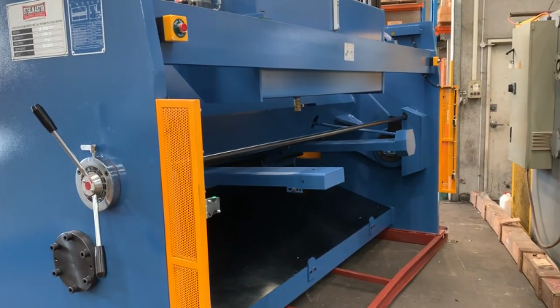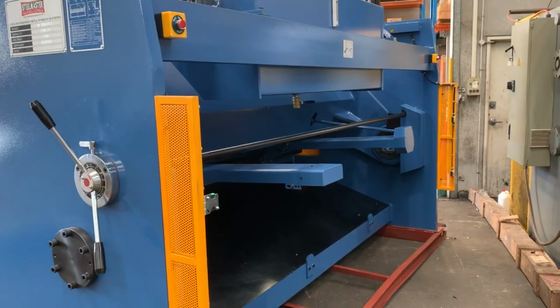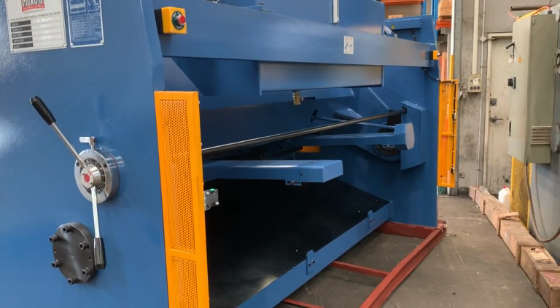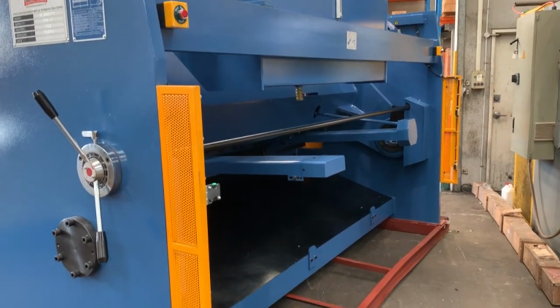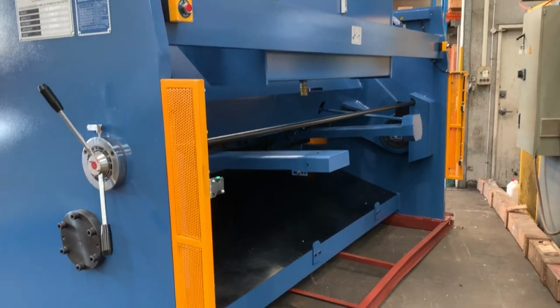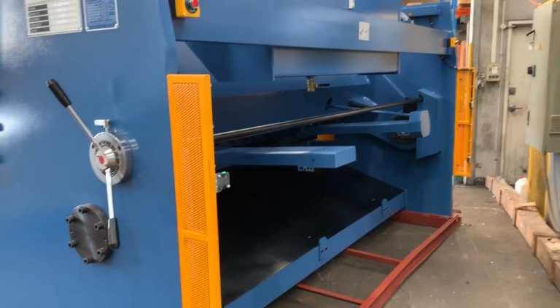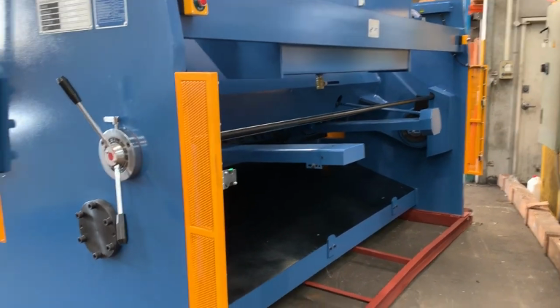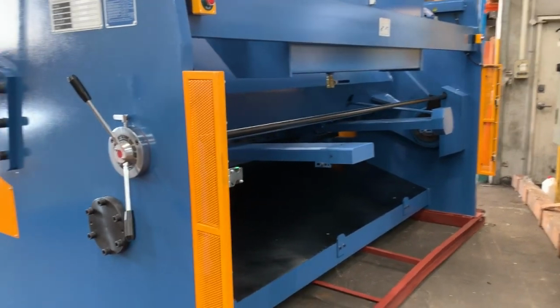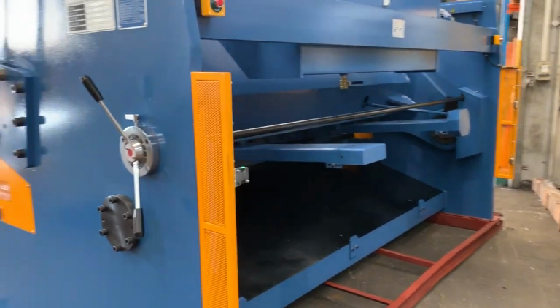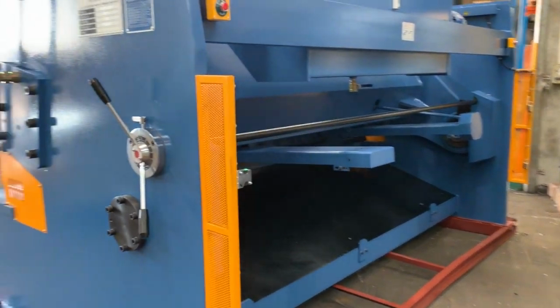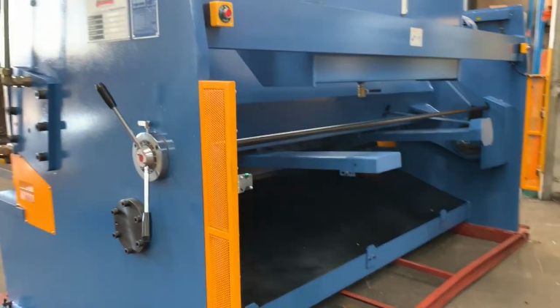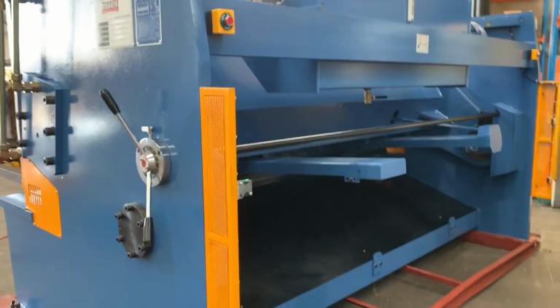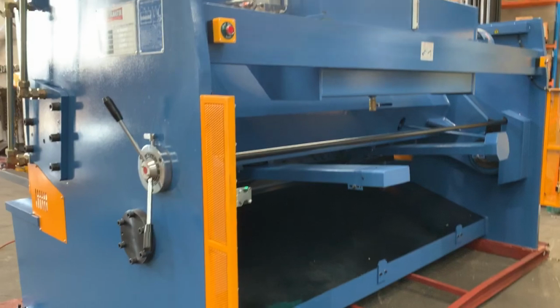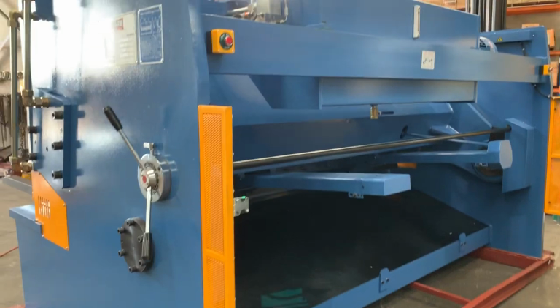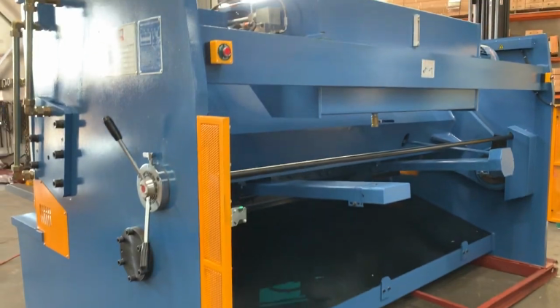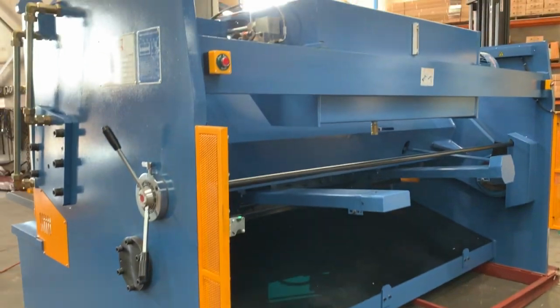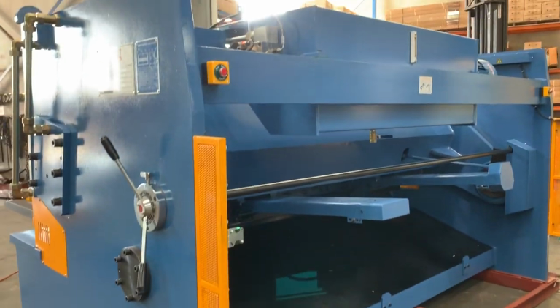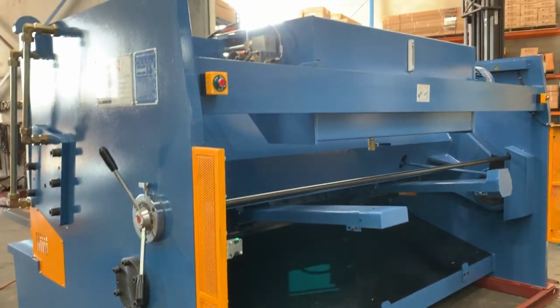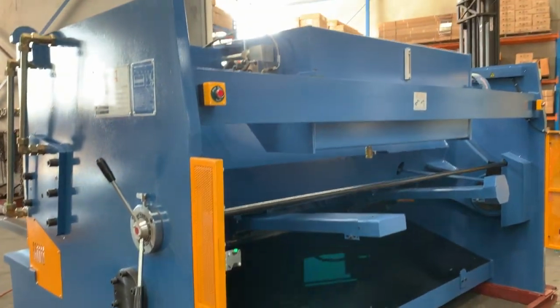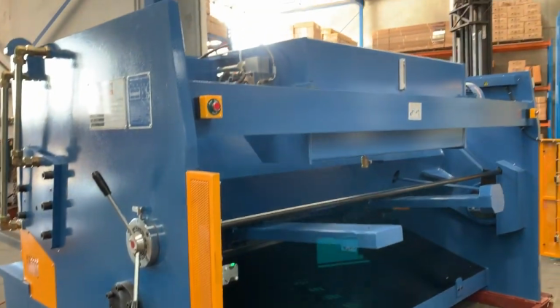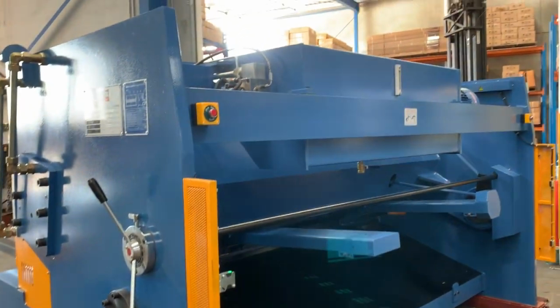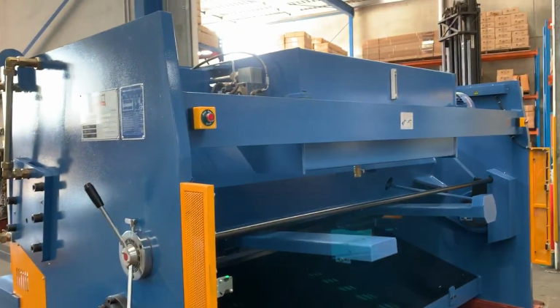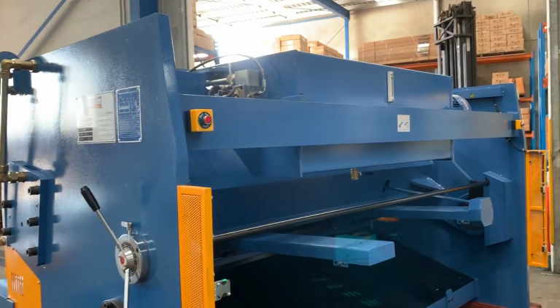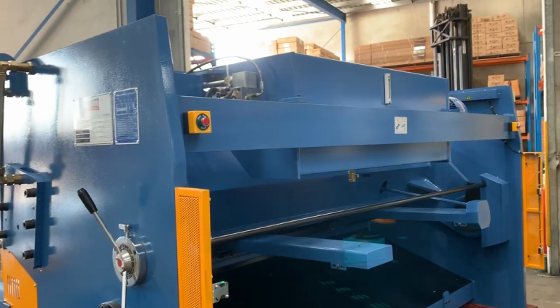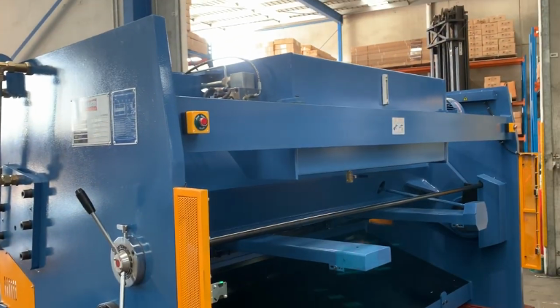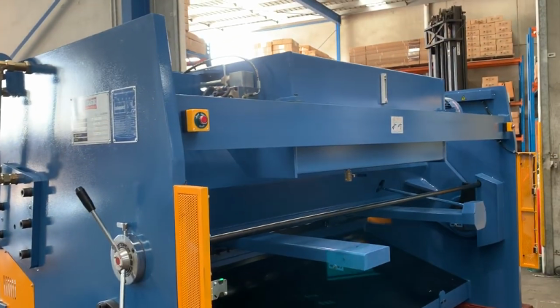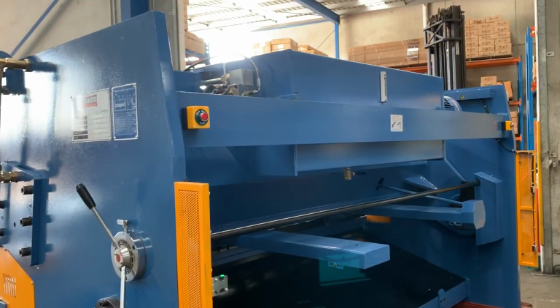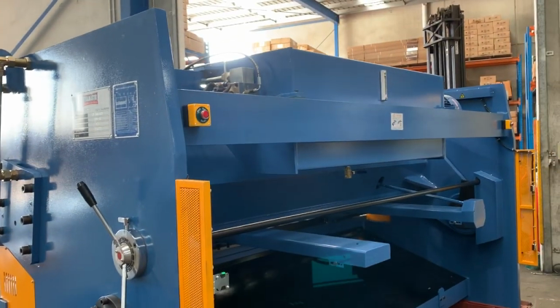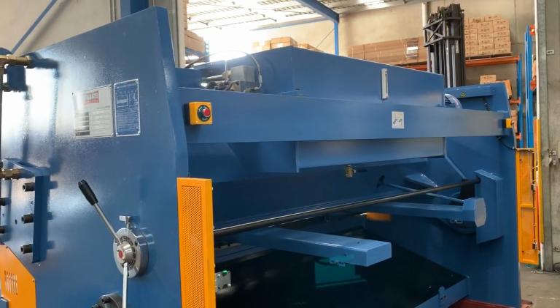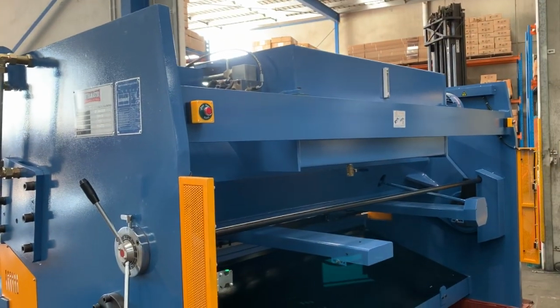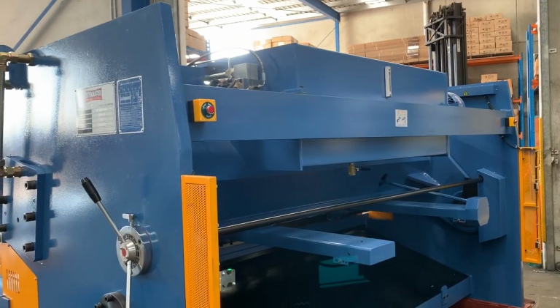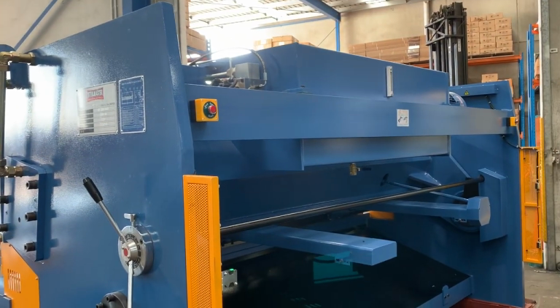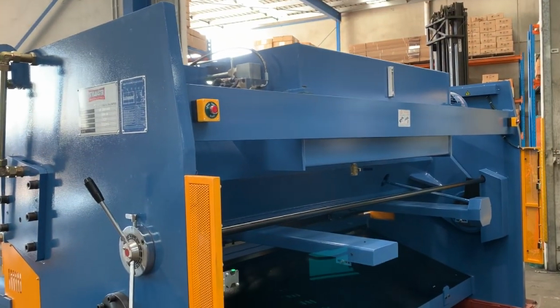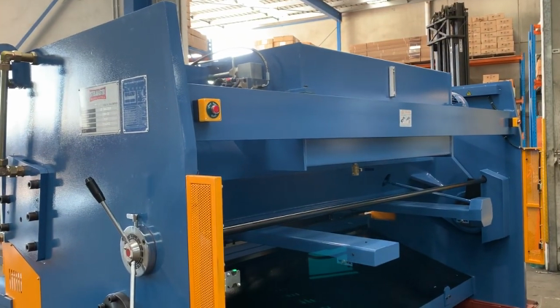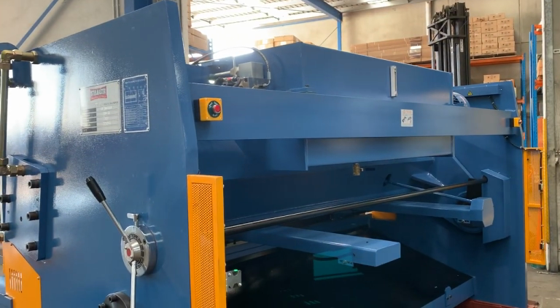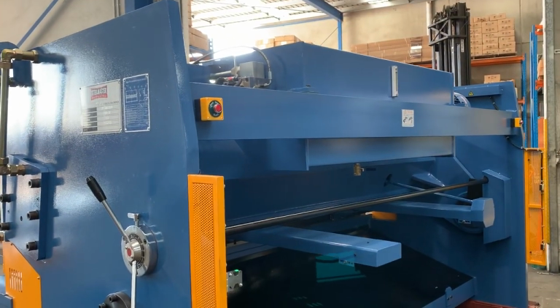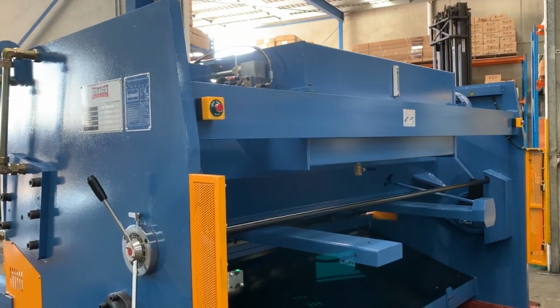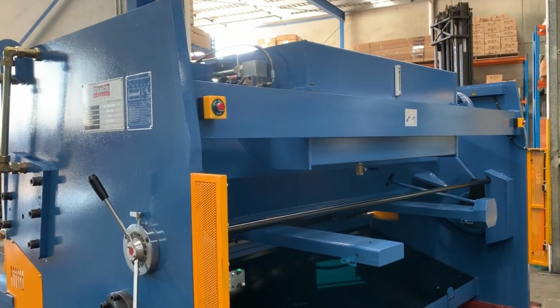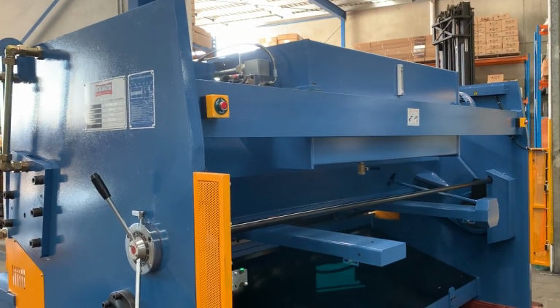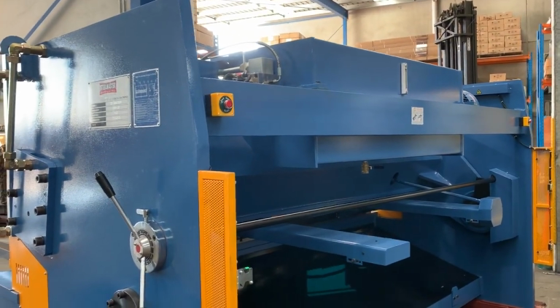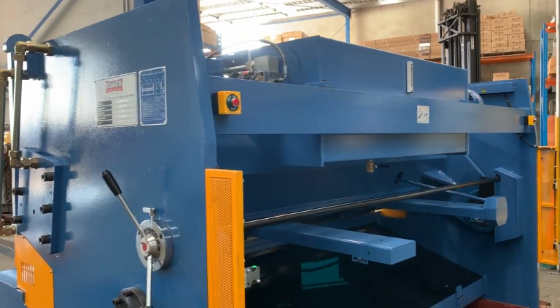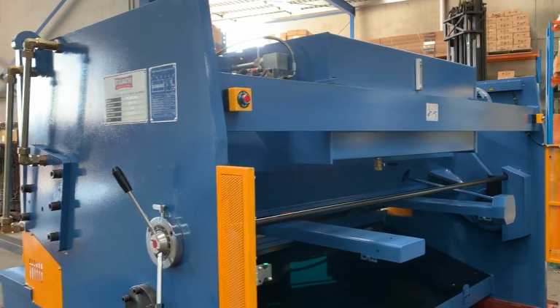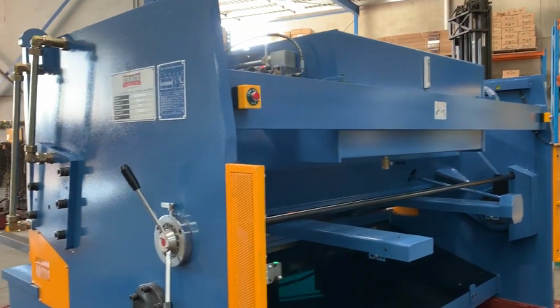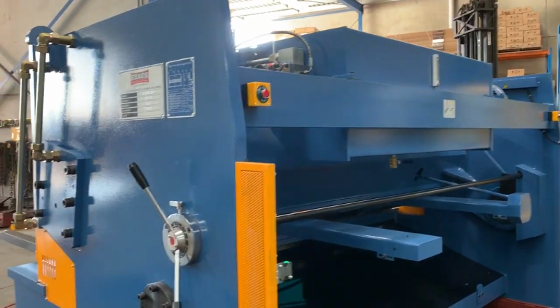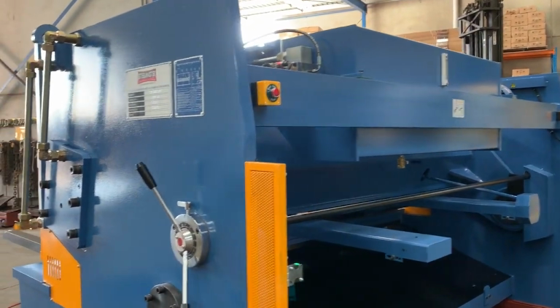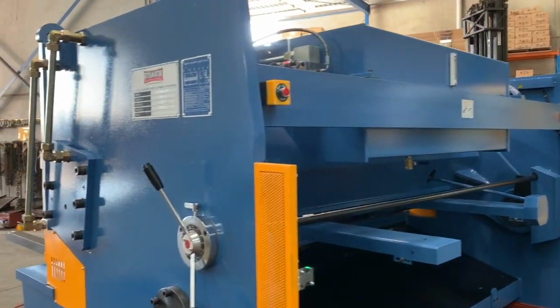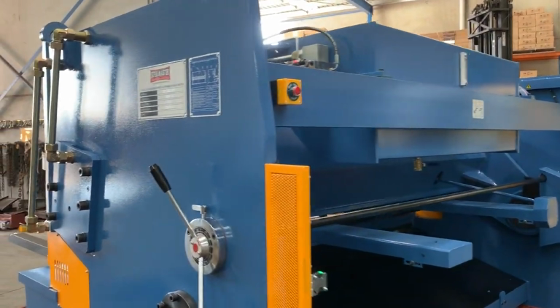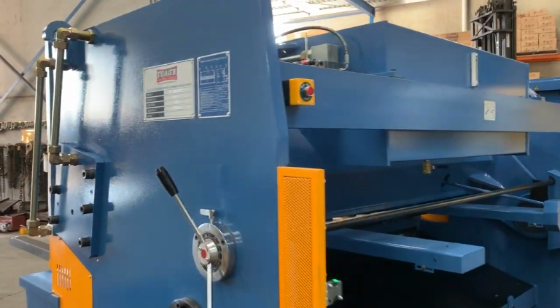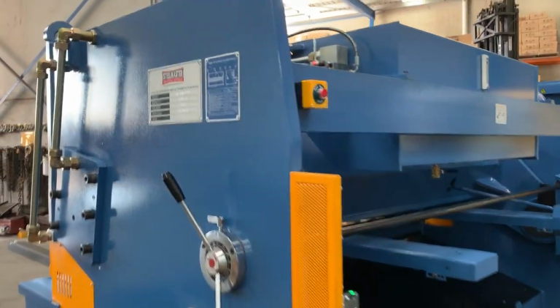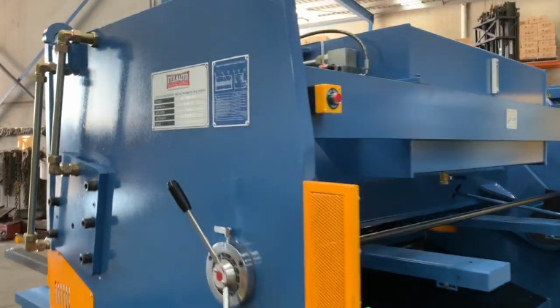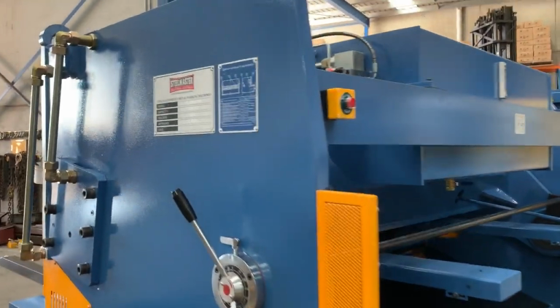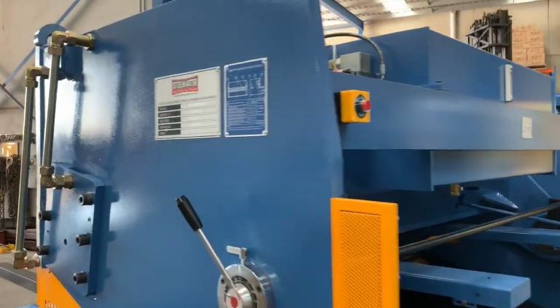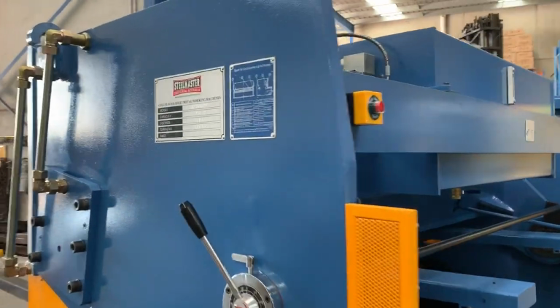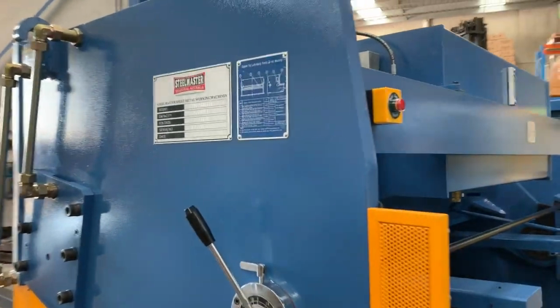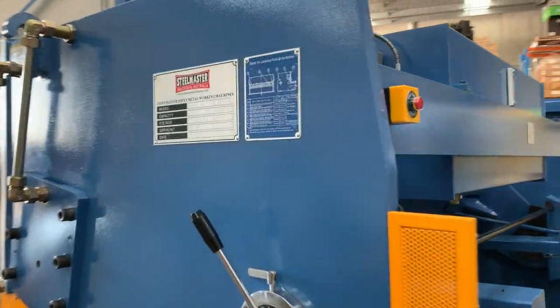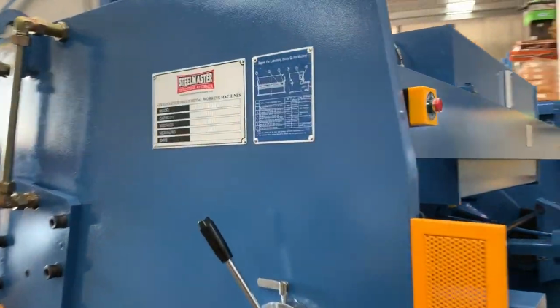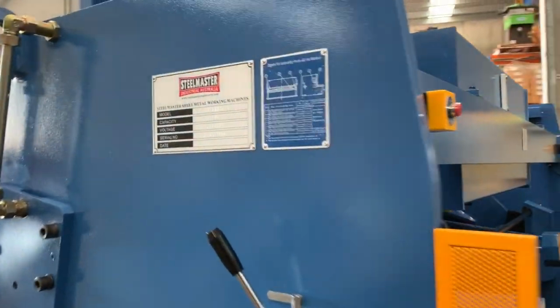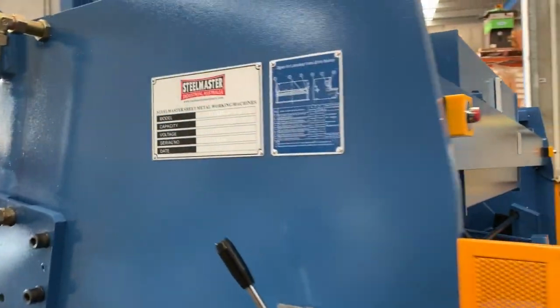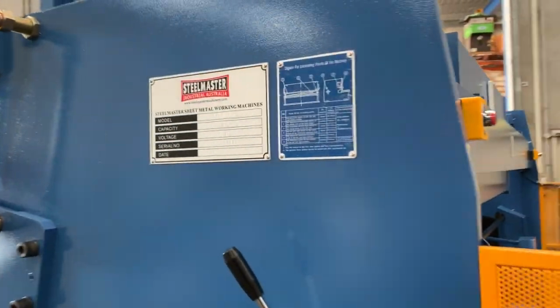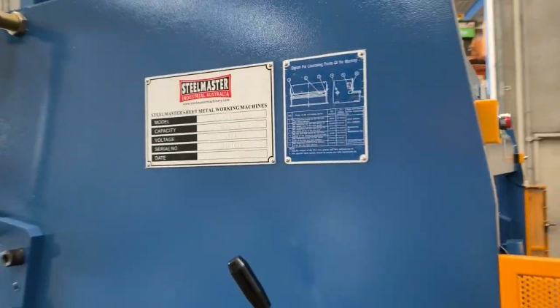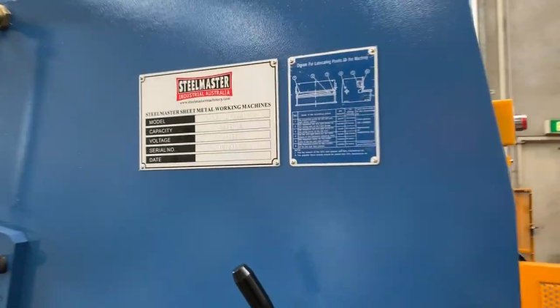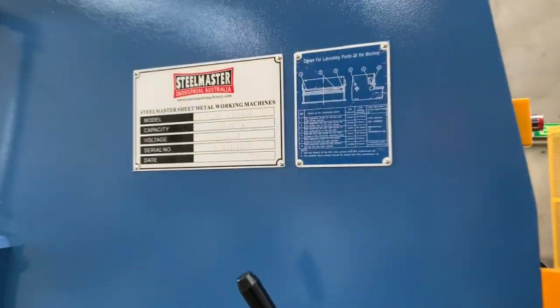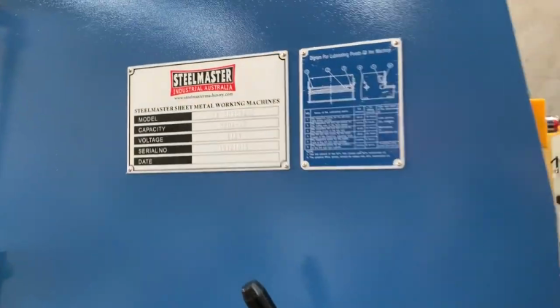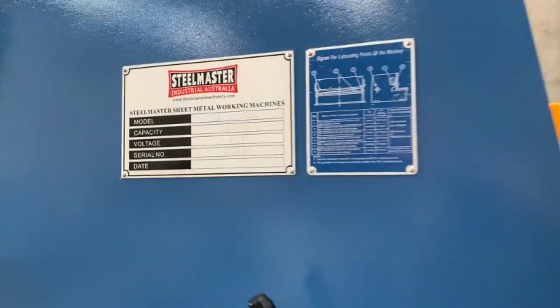Jump onto assetplant.com.au and find our range of metalwork machinery. Thanks and have a great day.